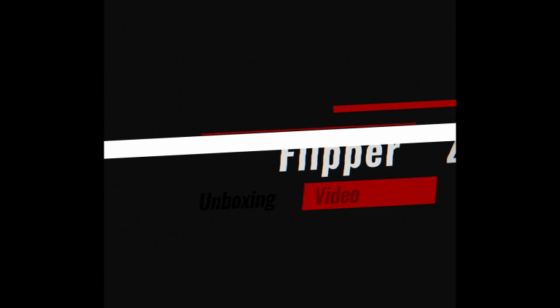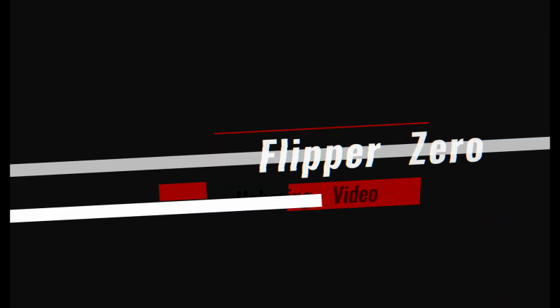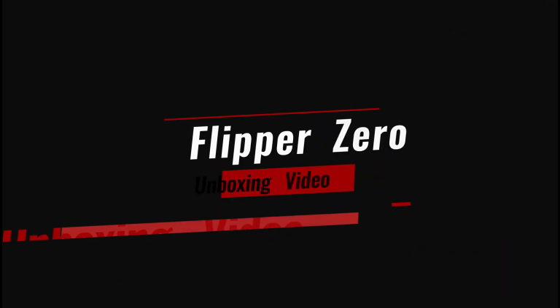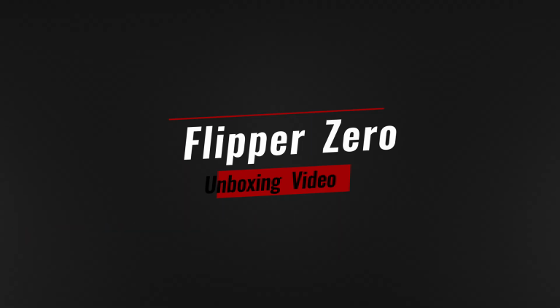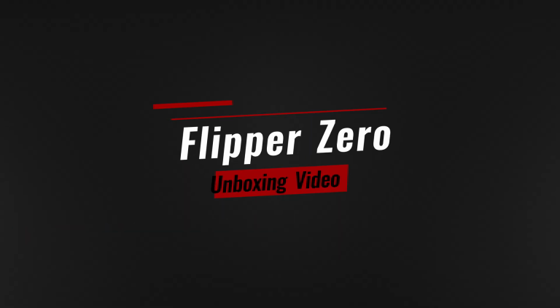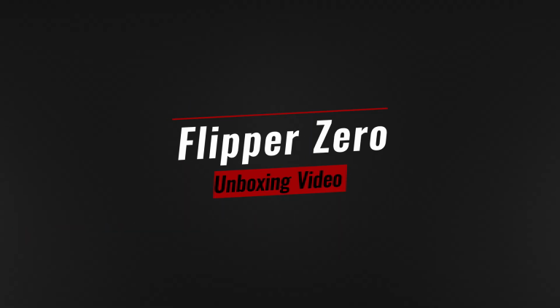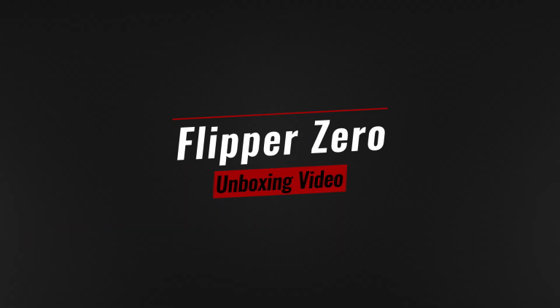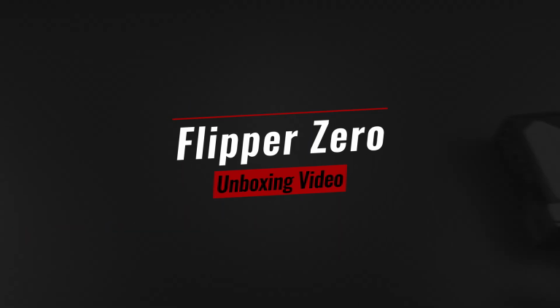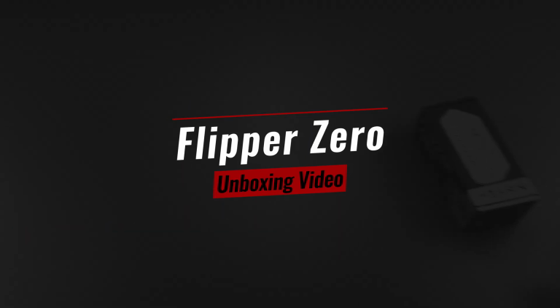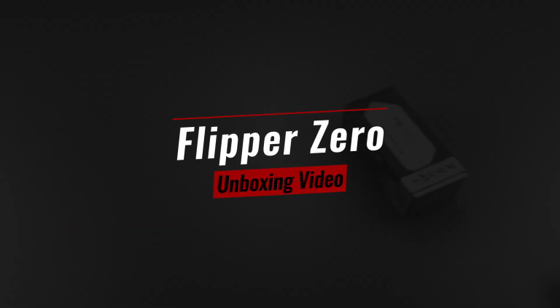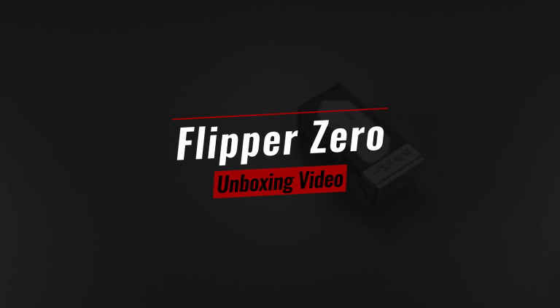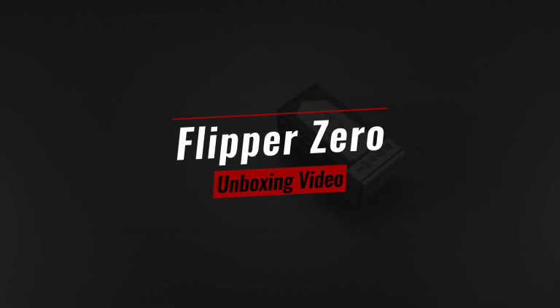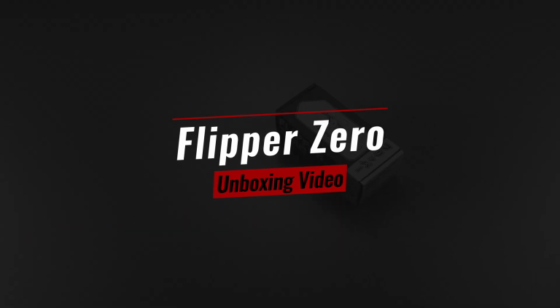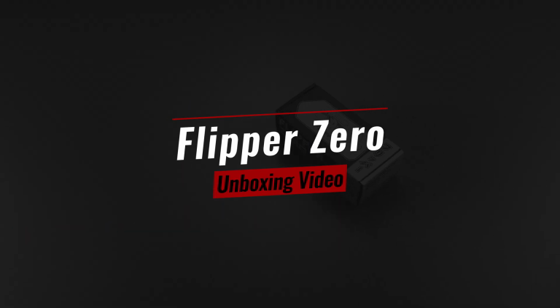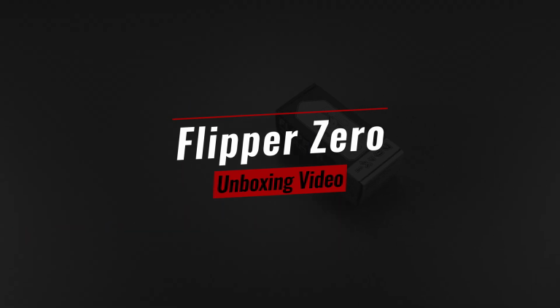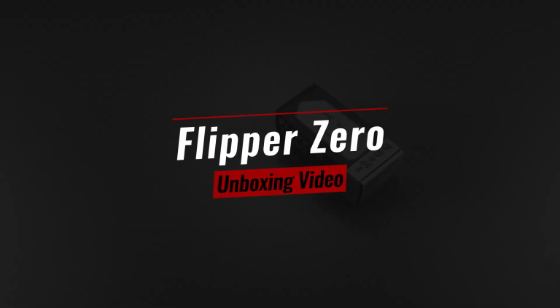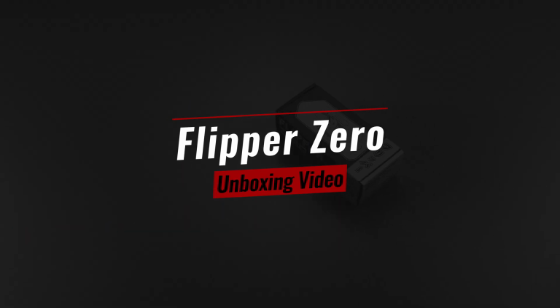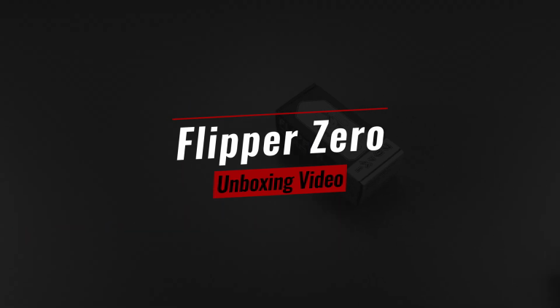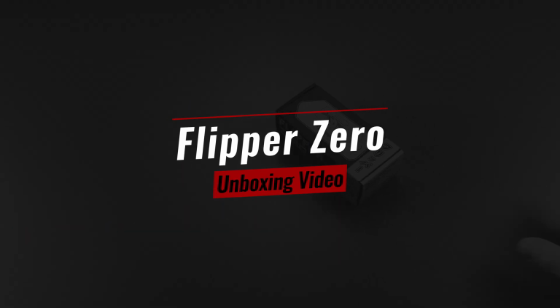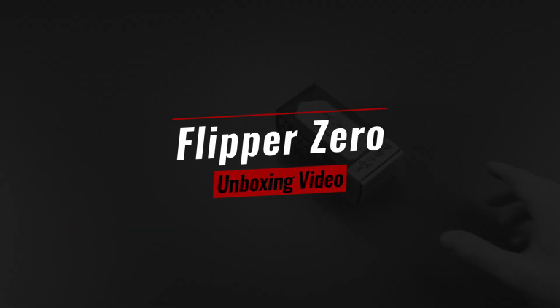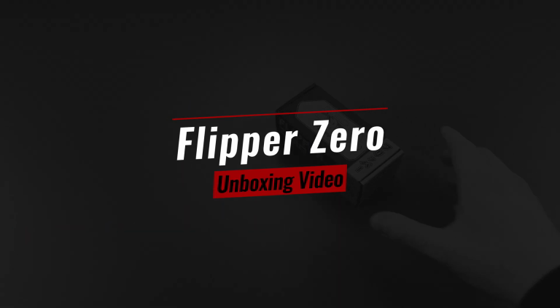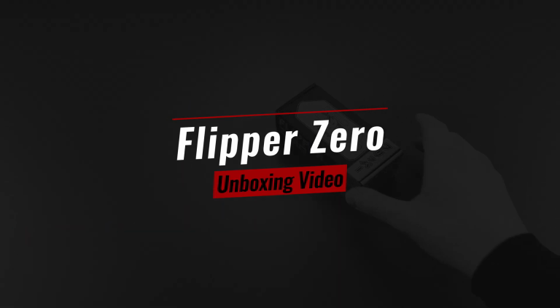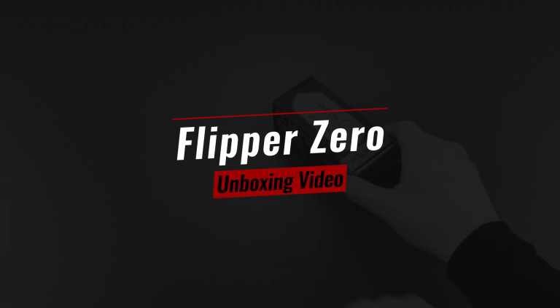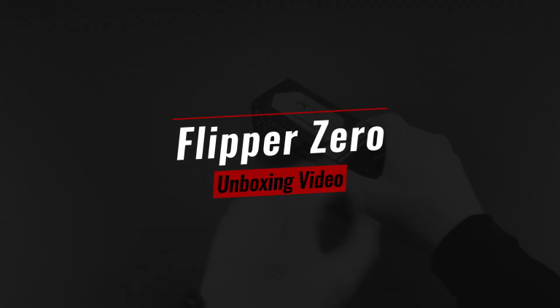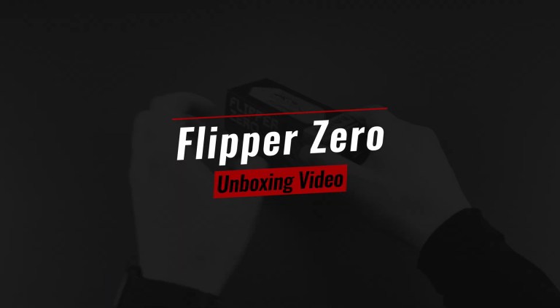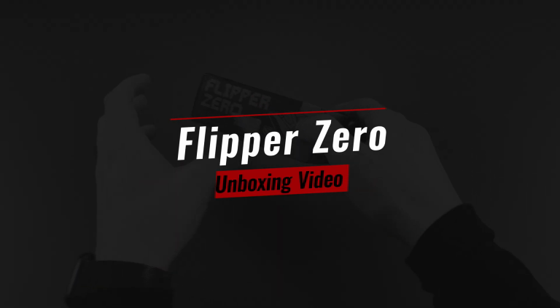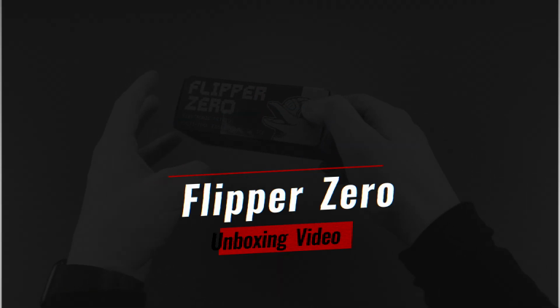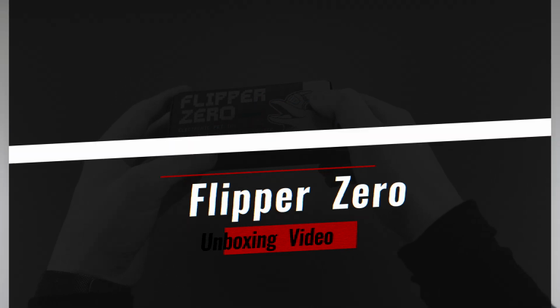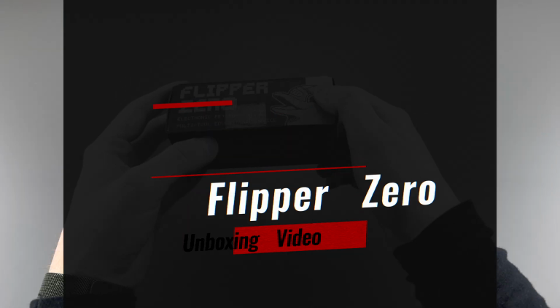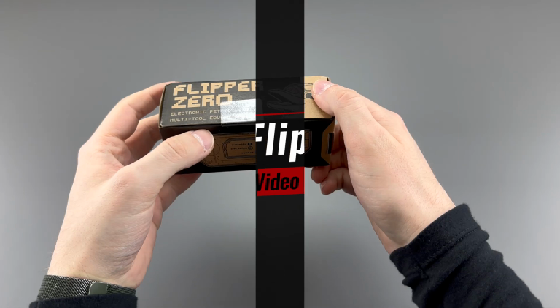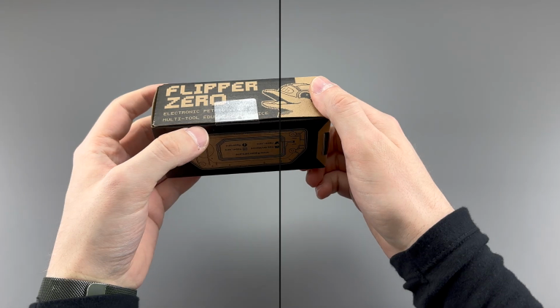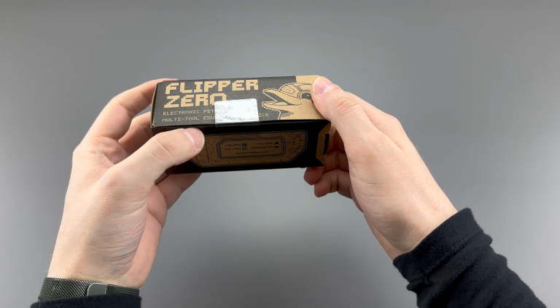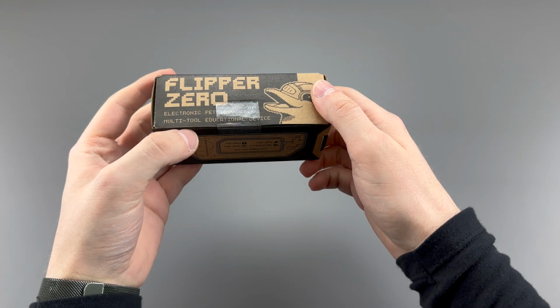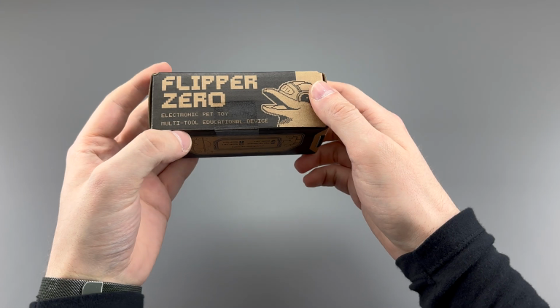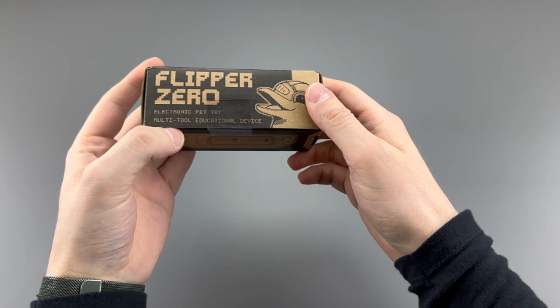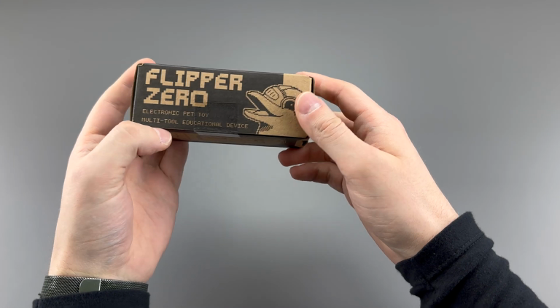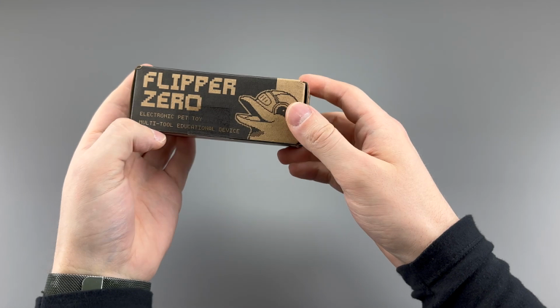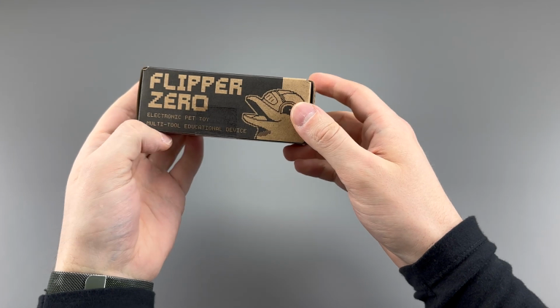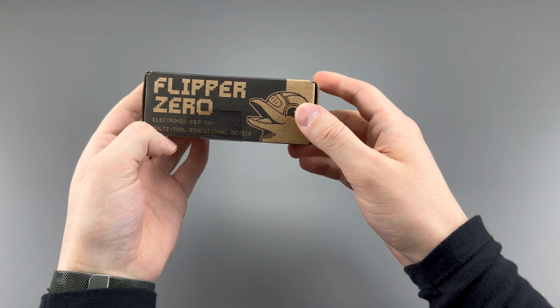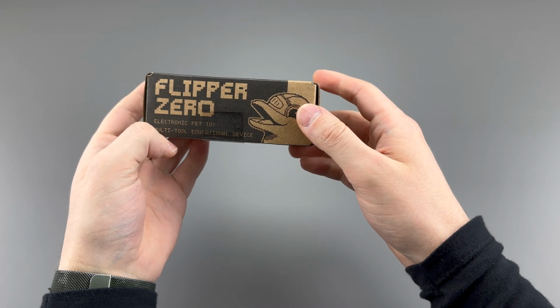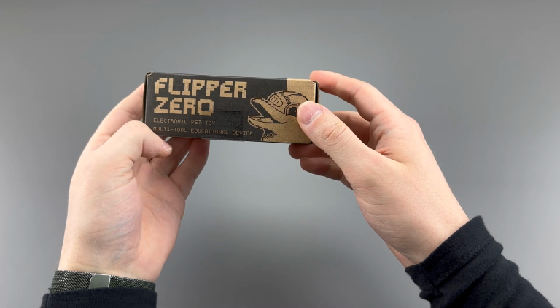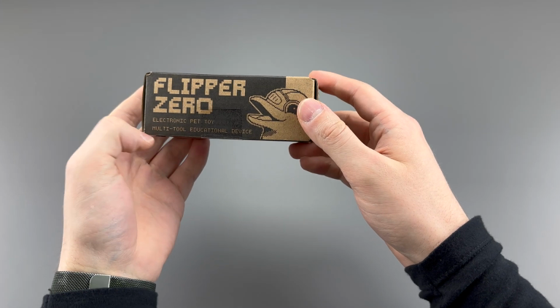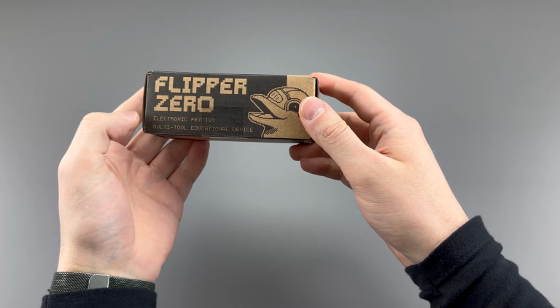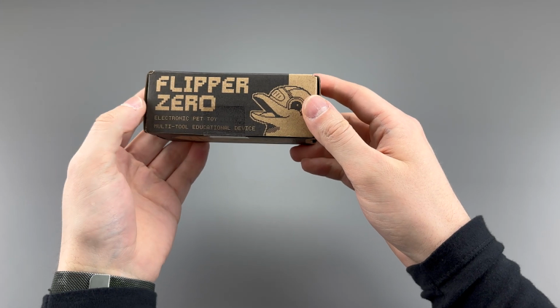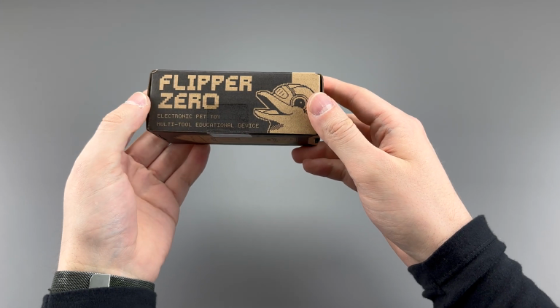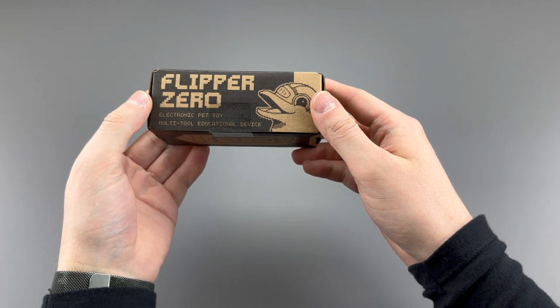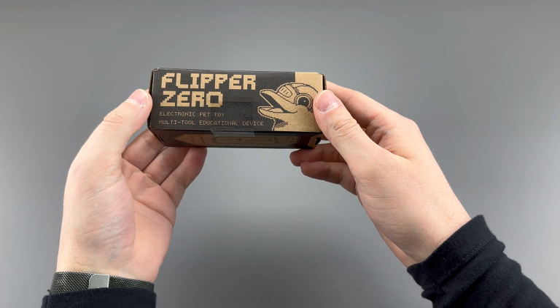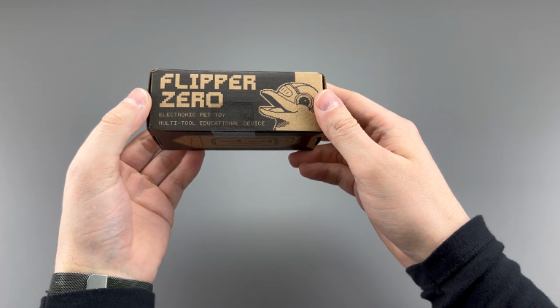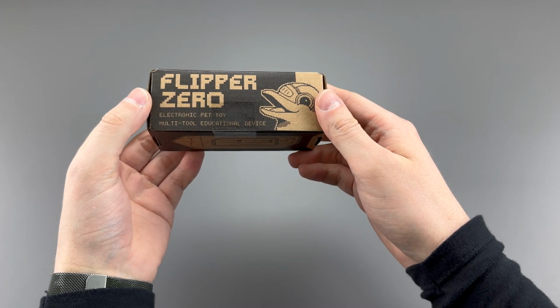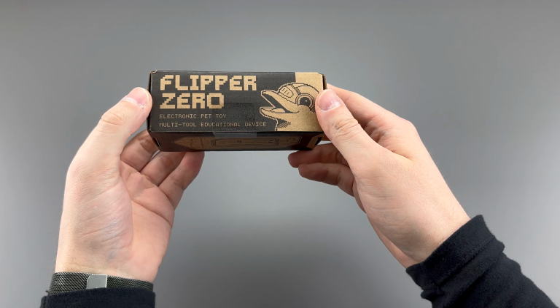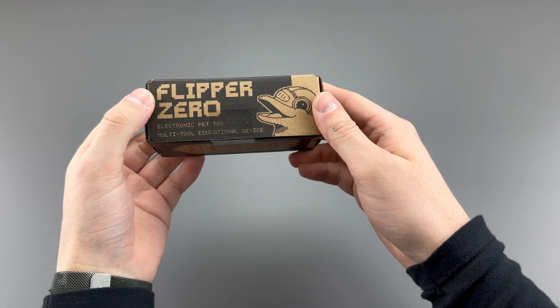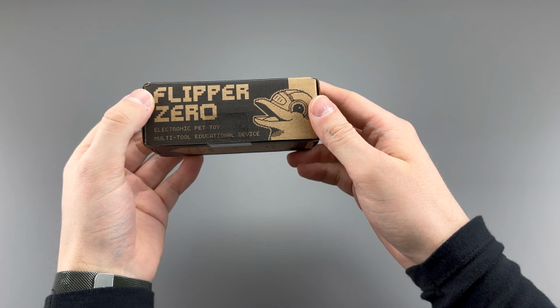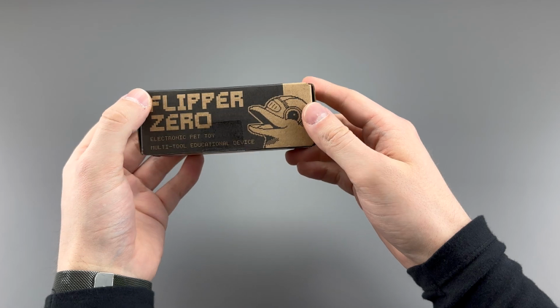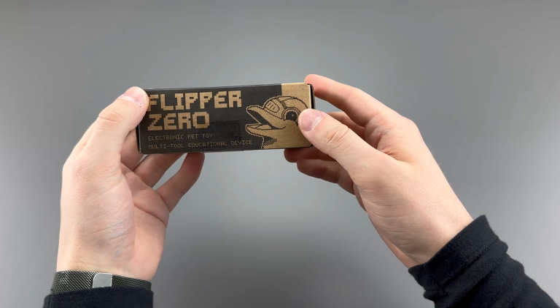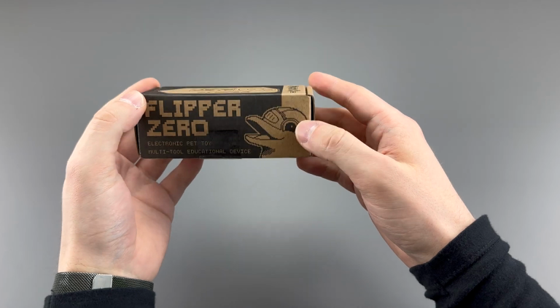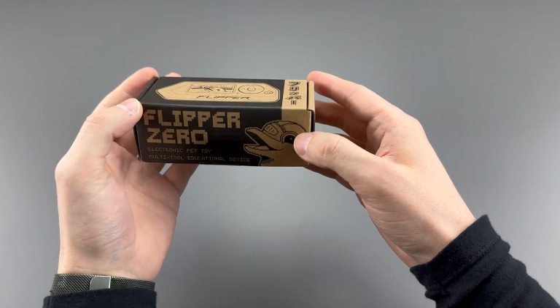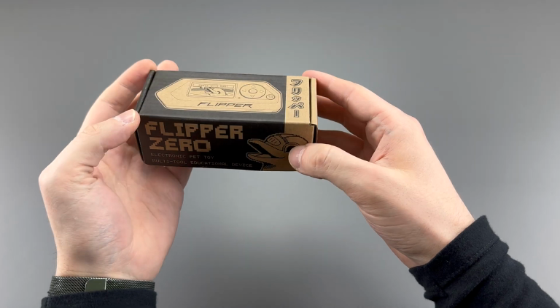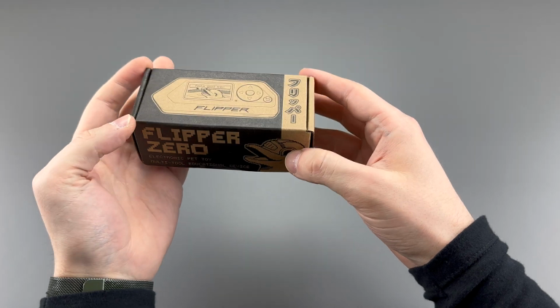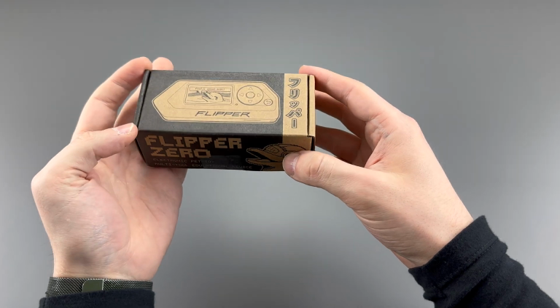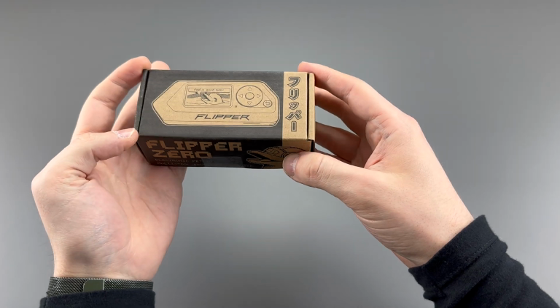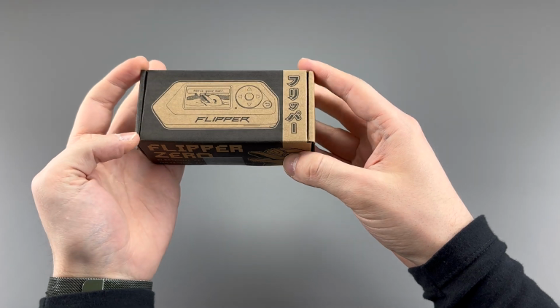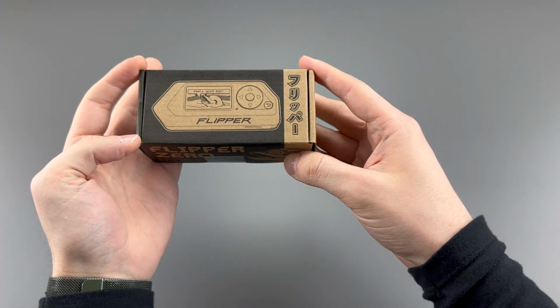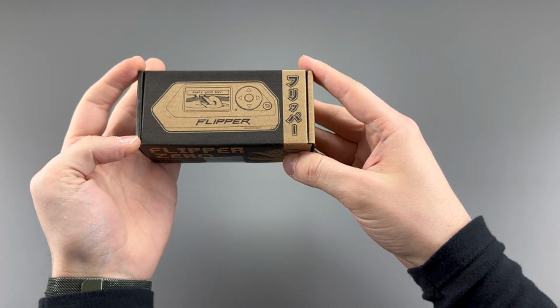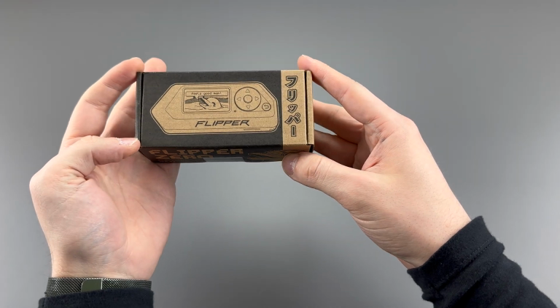Hello everyone, this is Matt from RealWorldsReview and today I'm going to unbox the Flipper Zero to show you what's inside the box and what to expect.